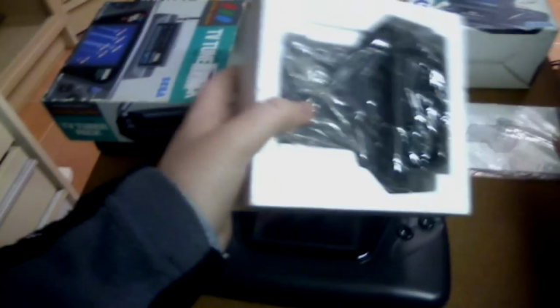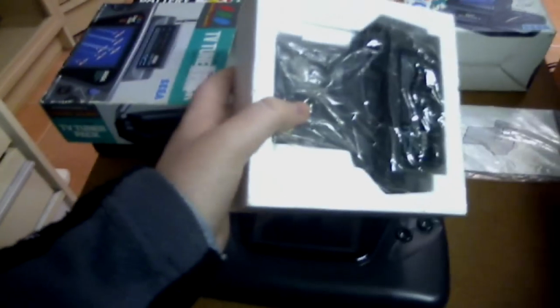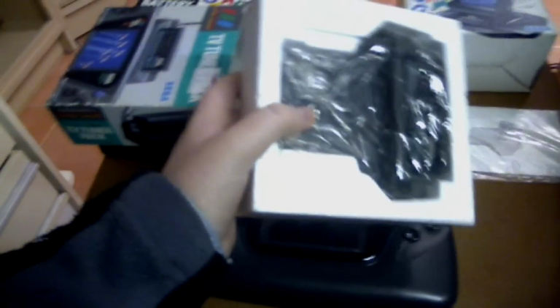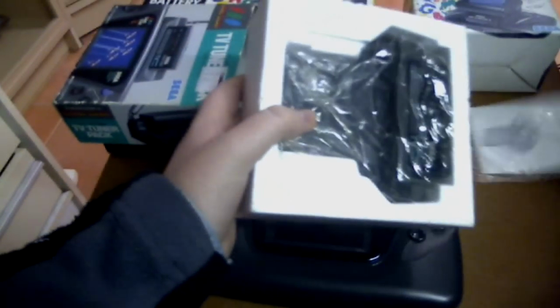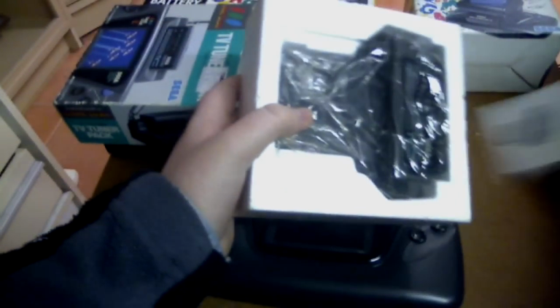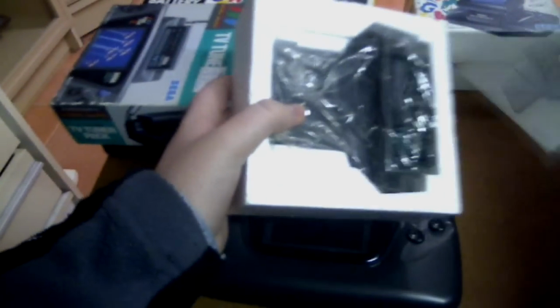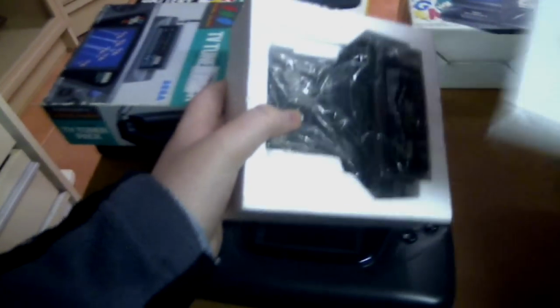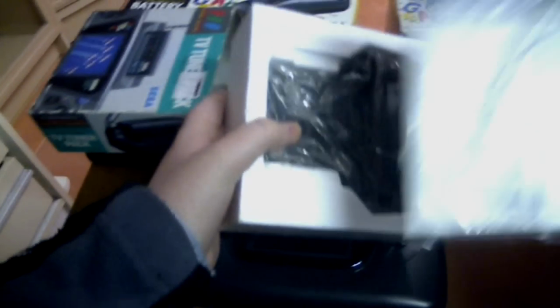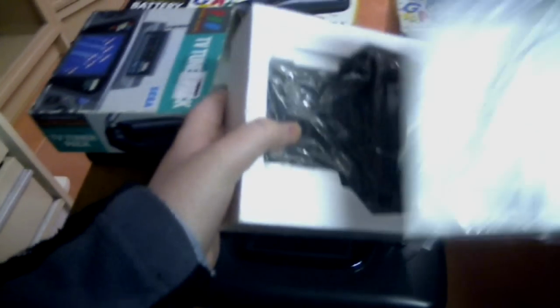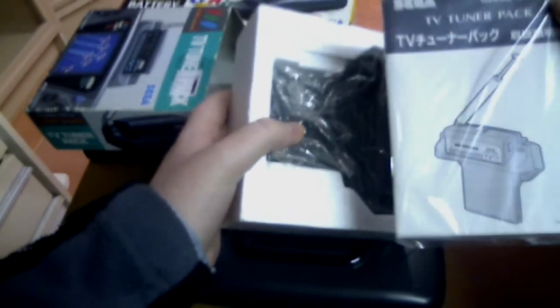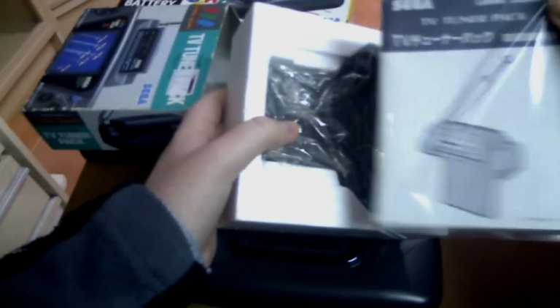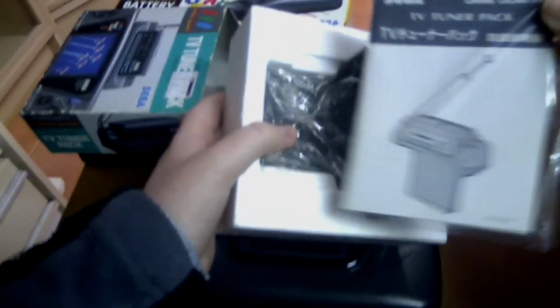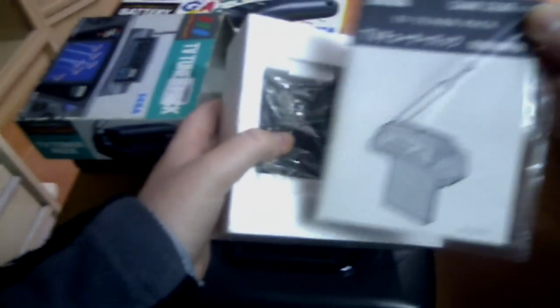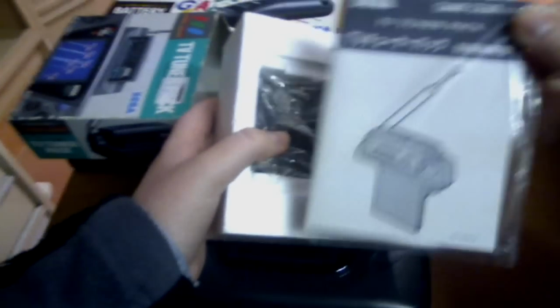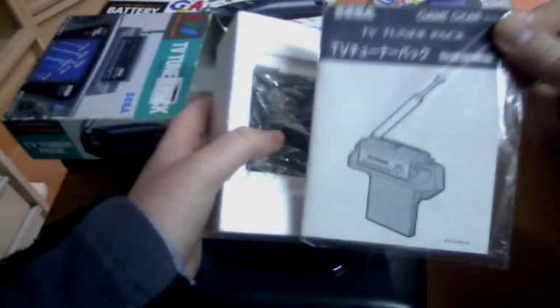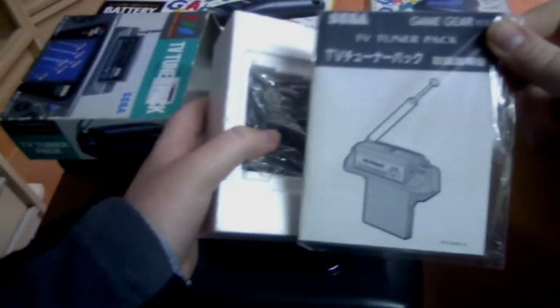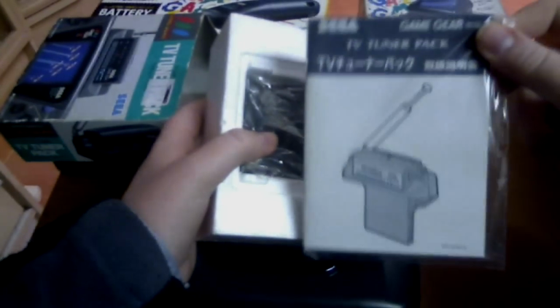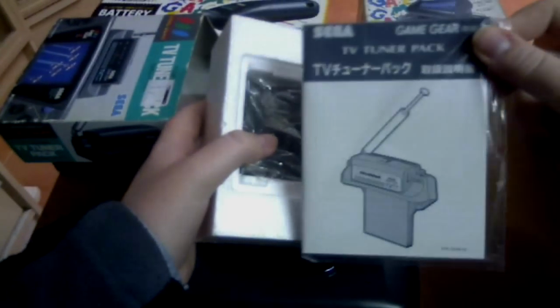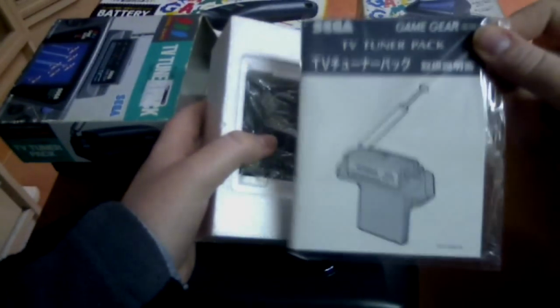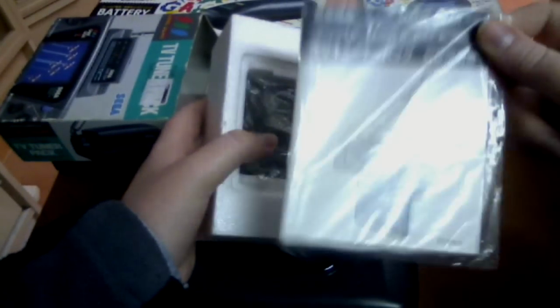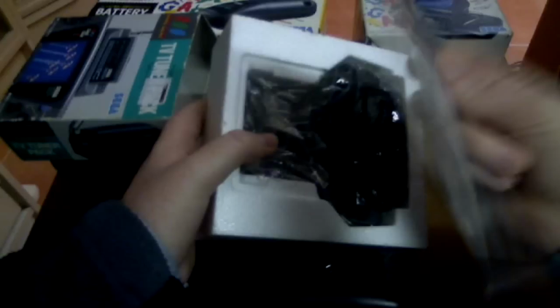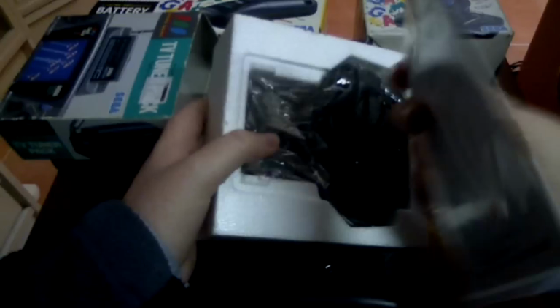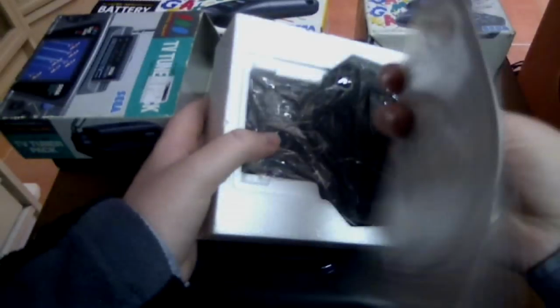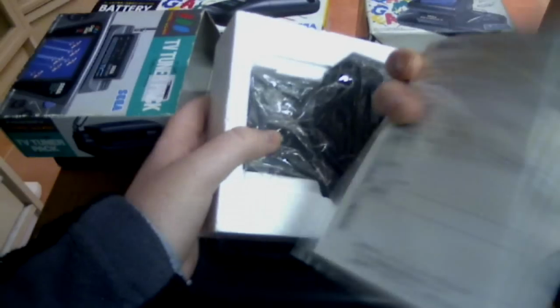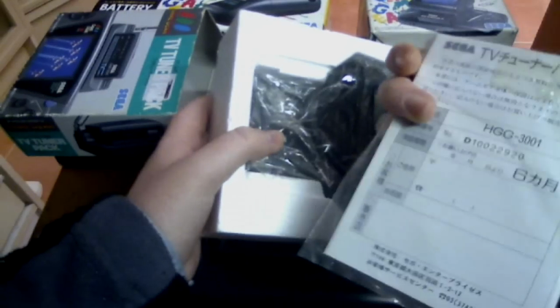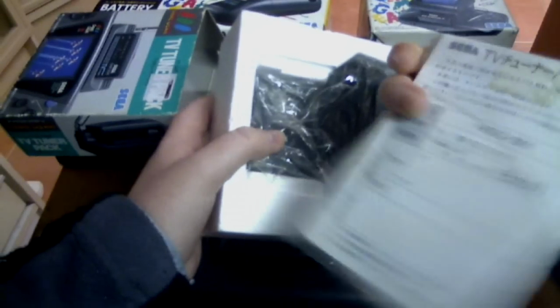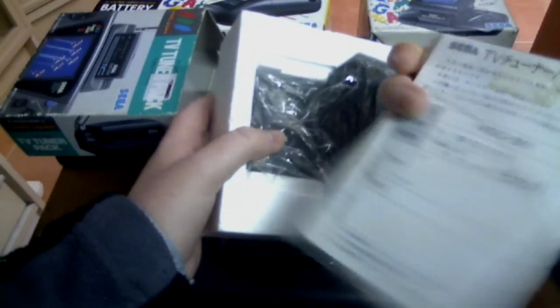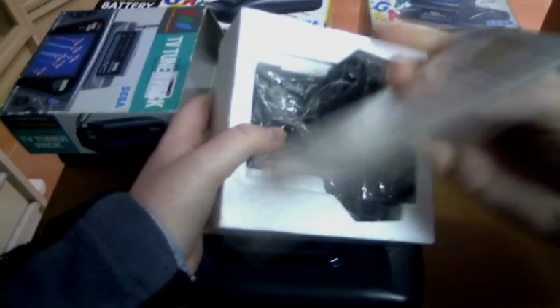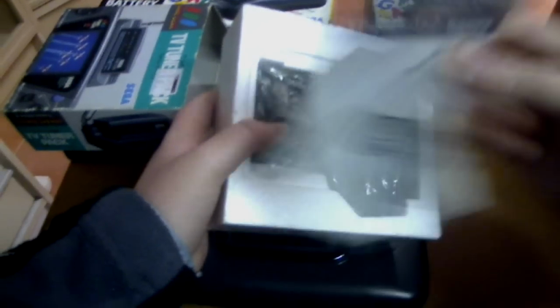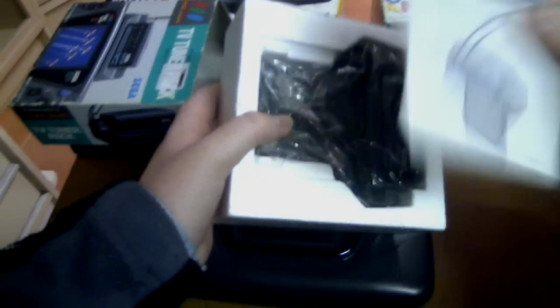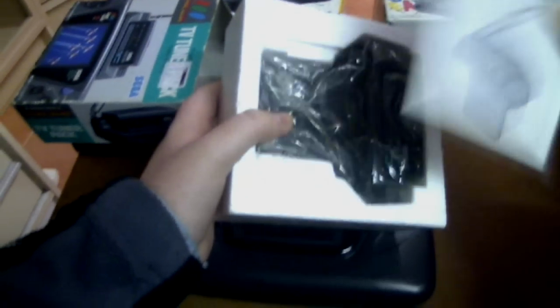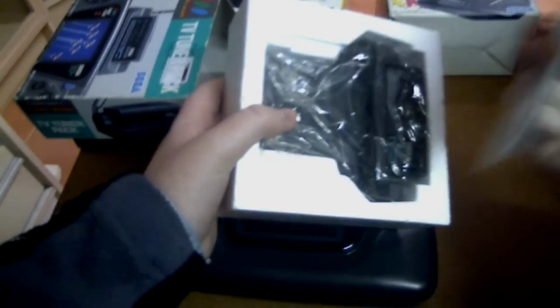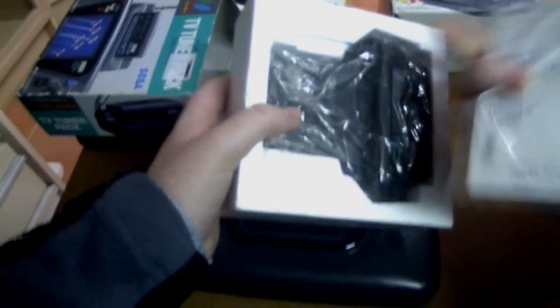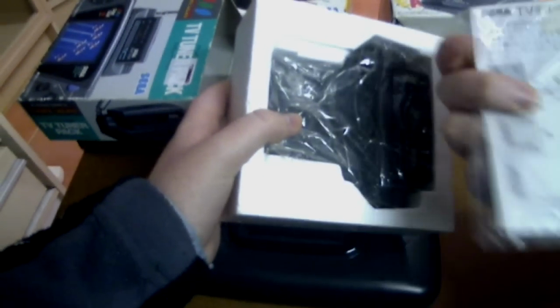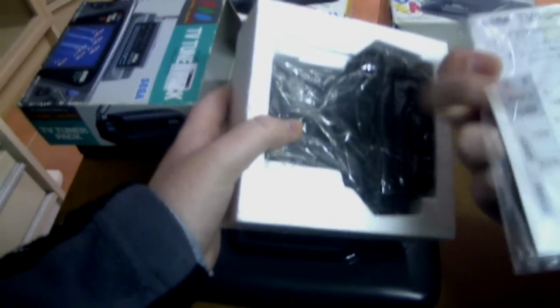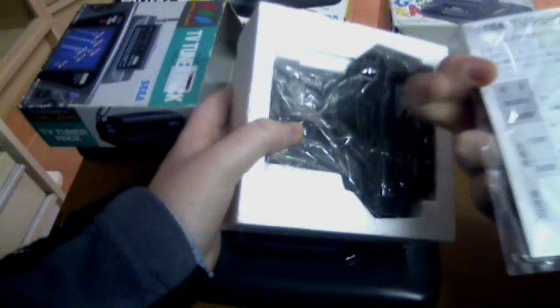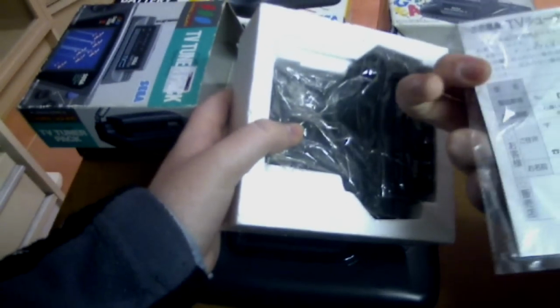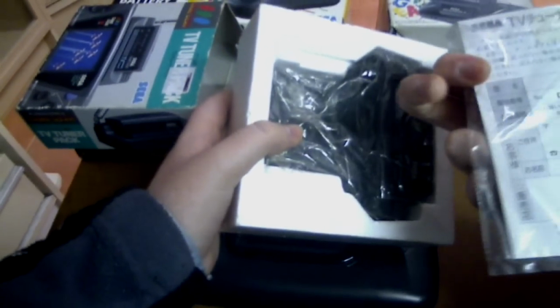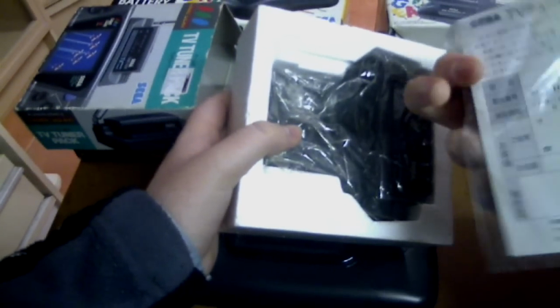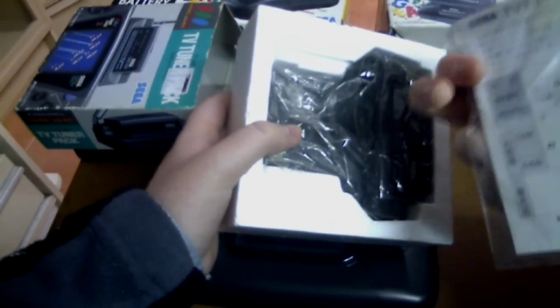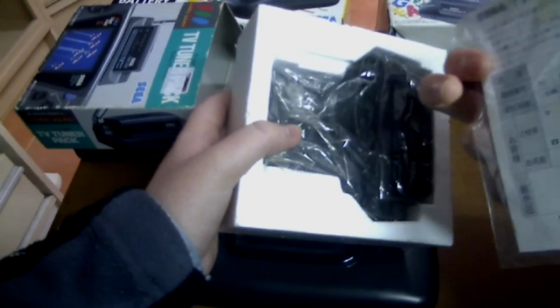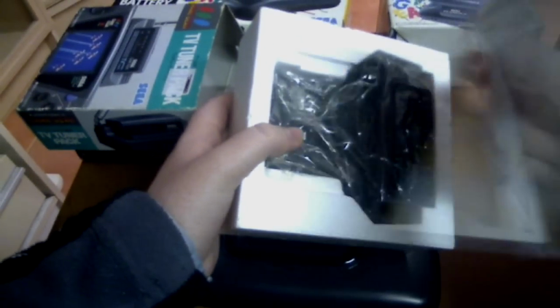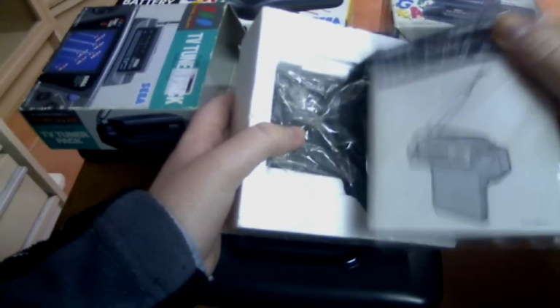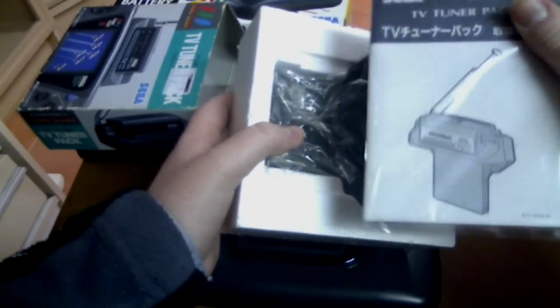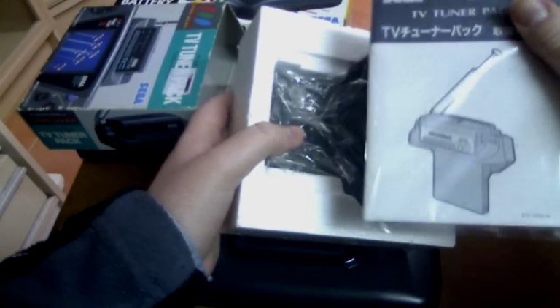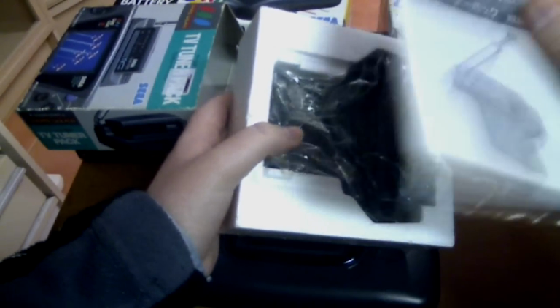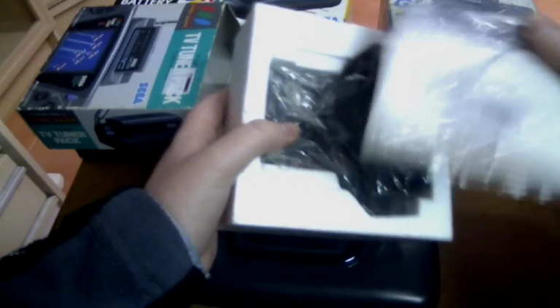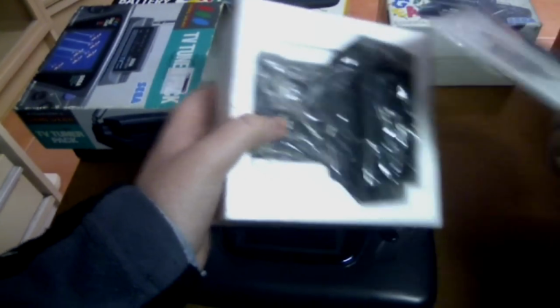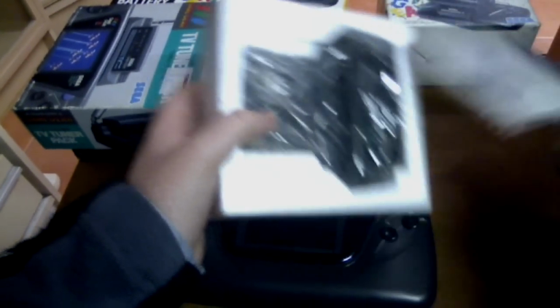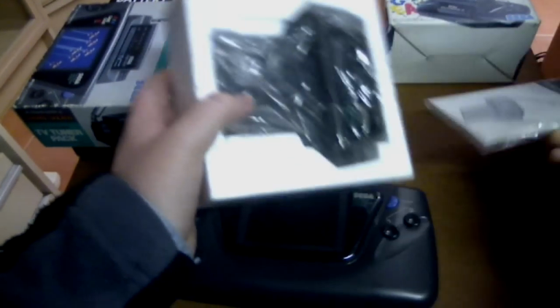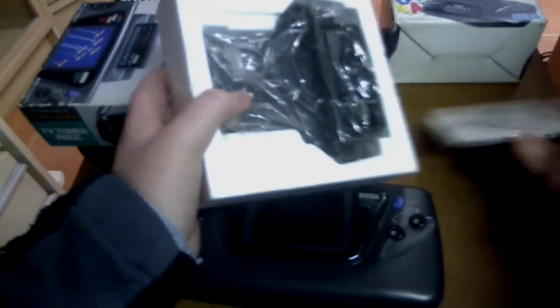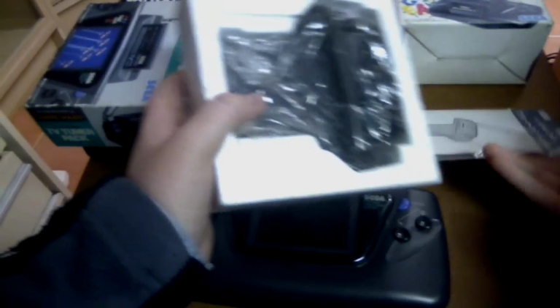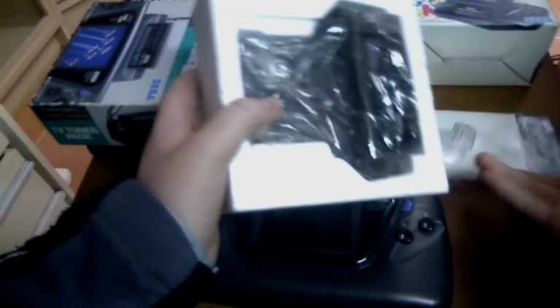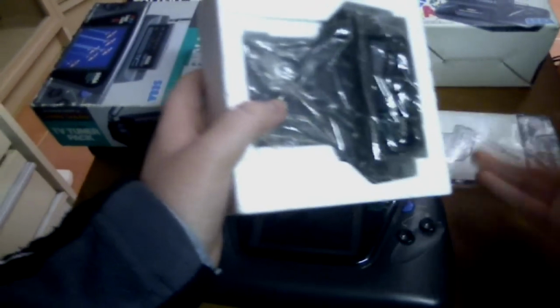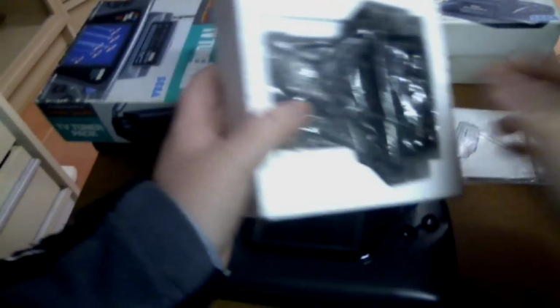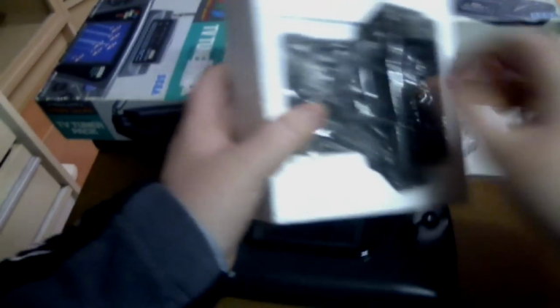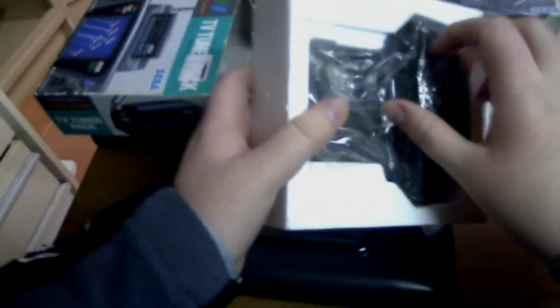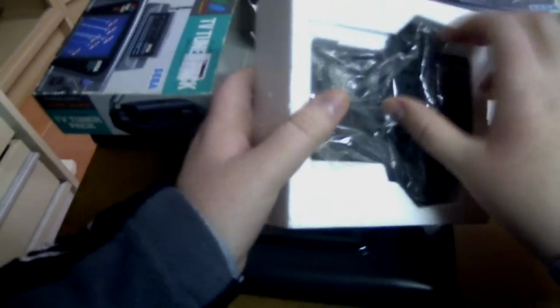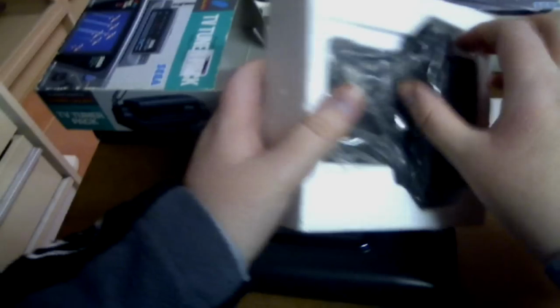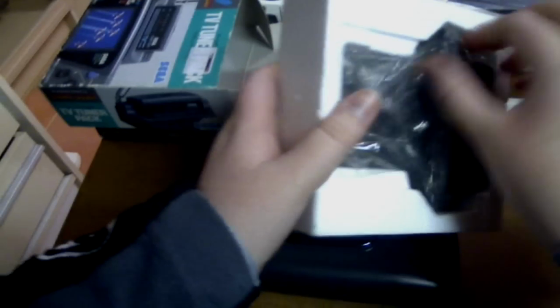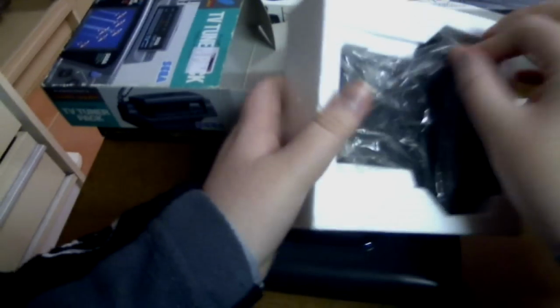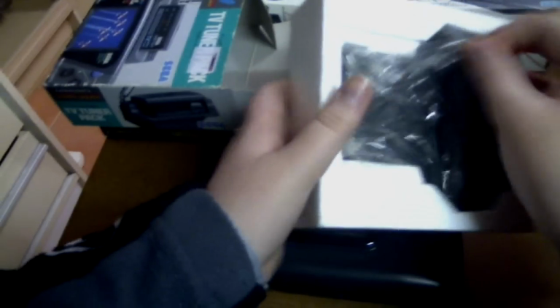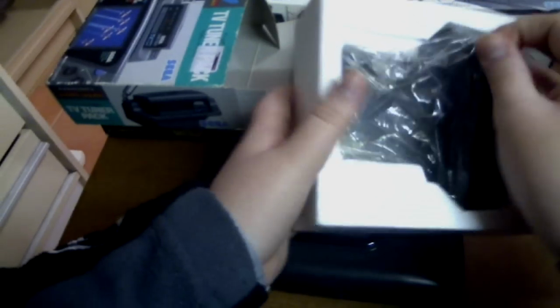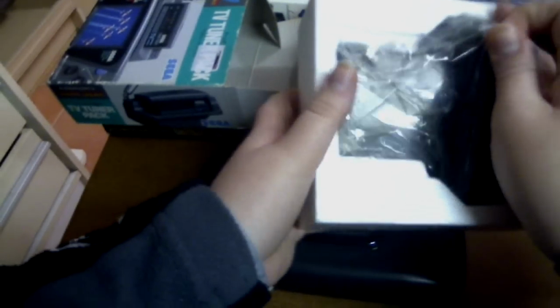You get a little instruction manual with a really basic run through — how you plug it in and what all the different functions are.